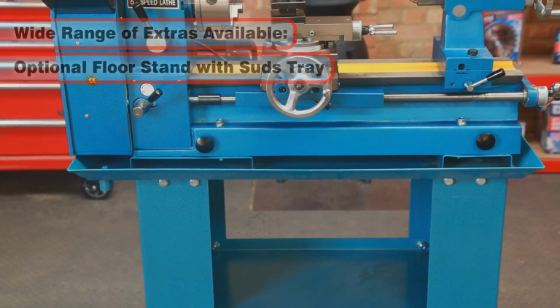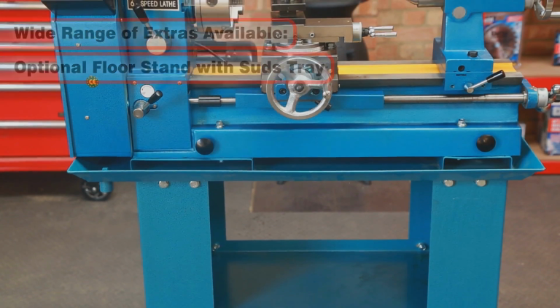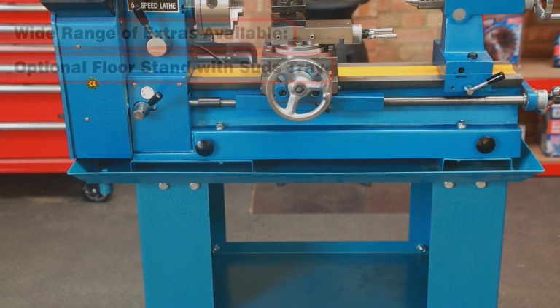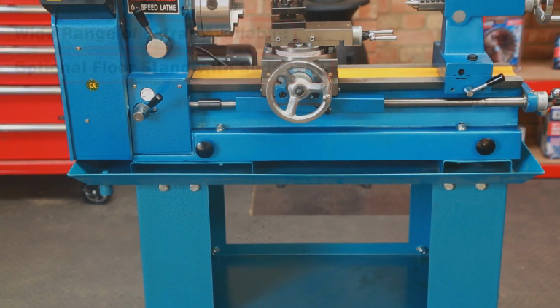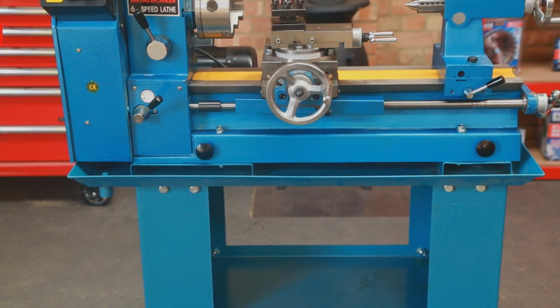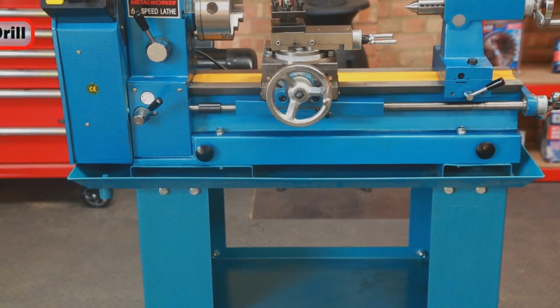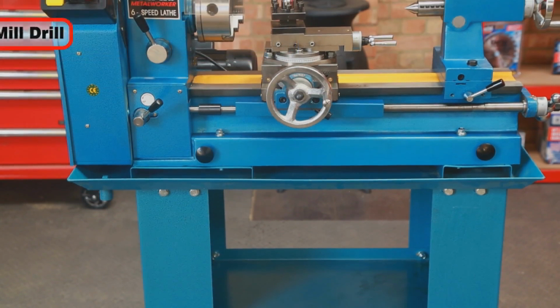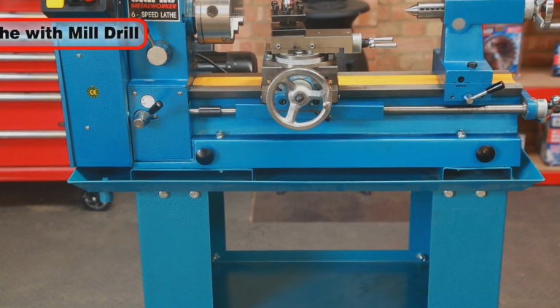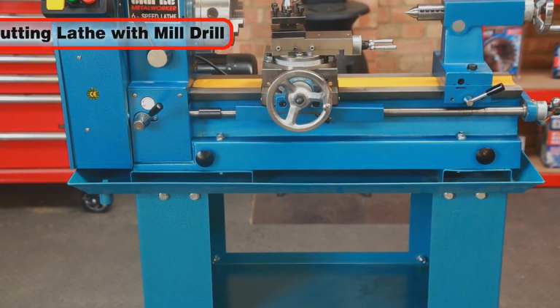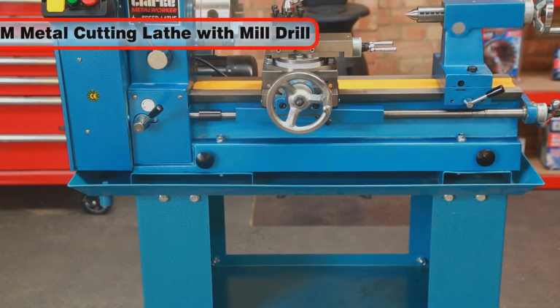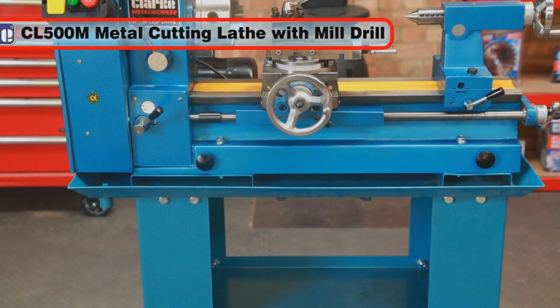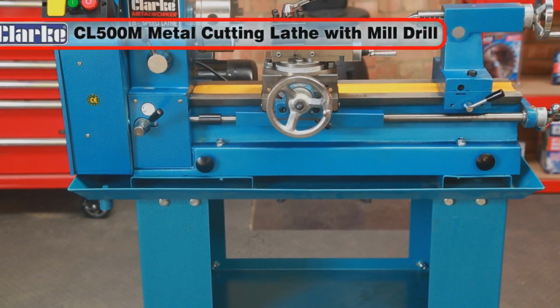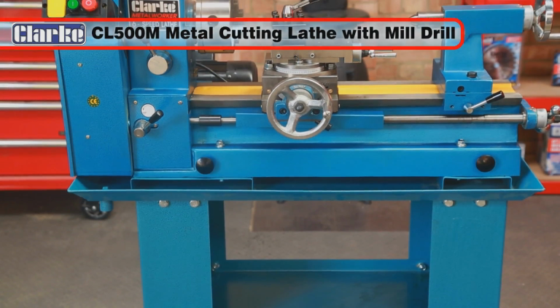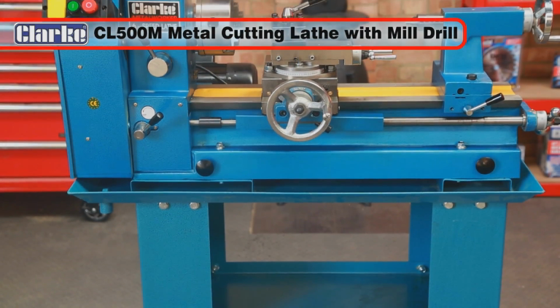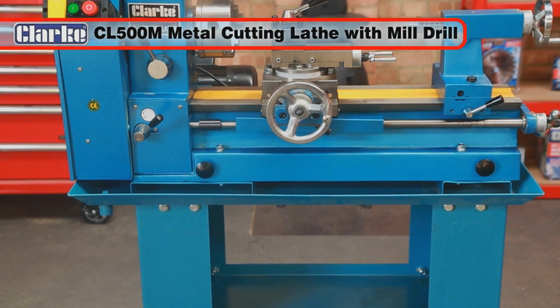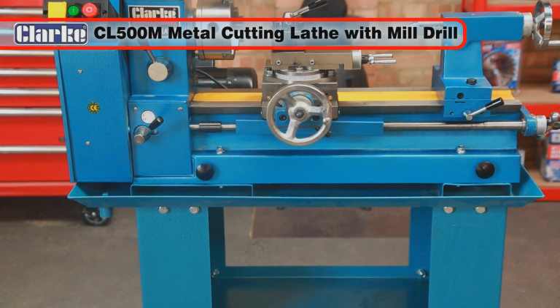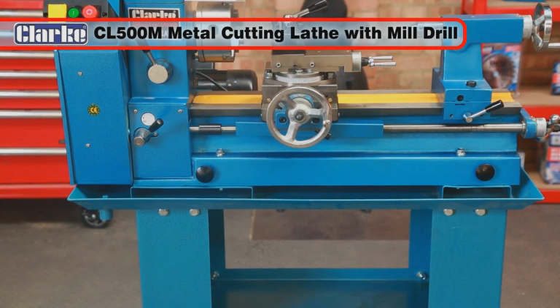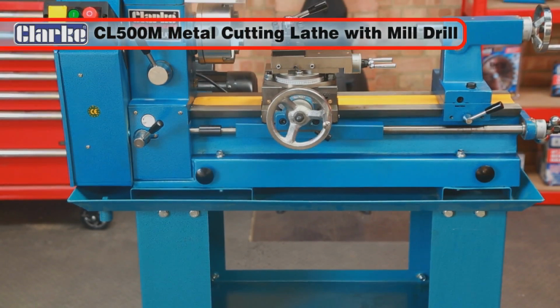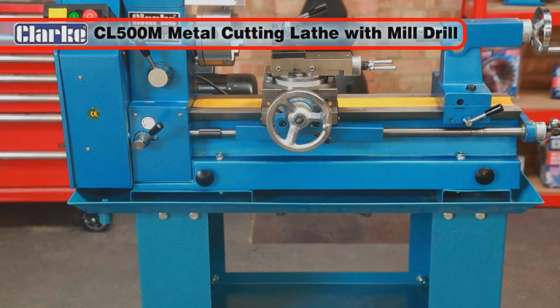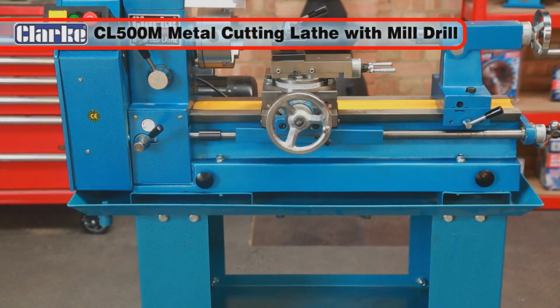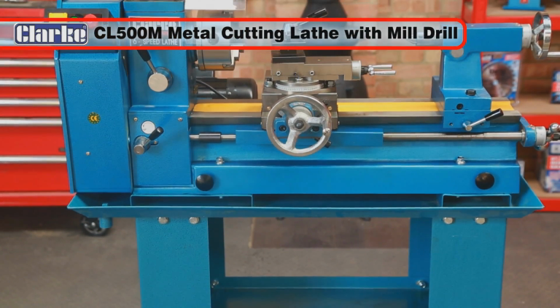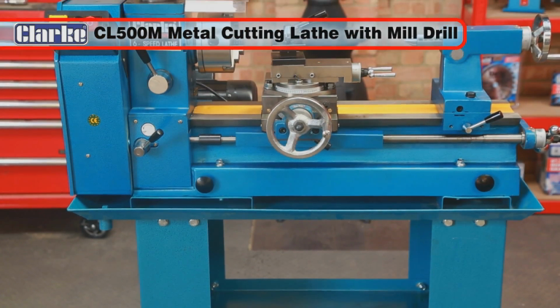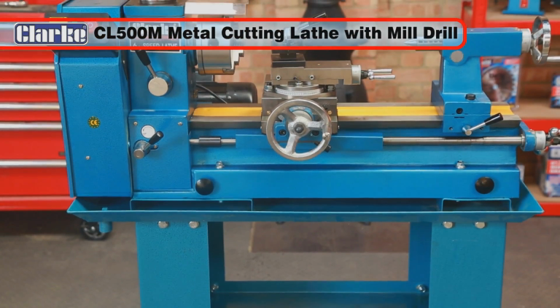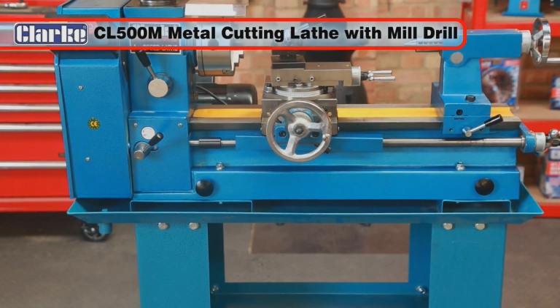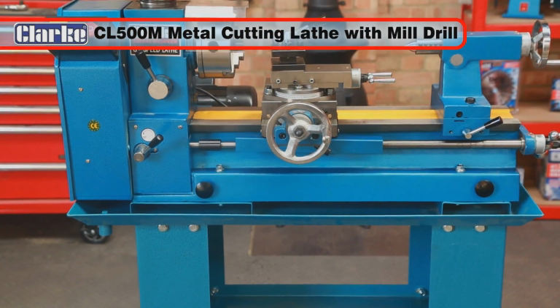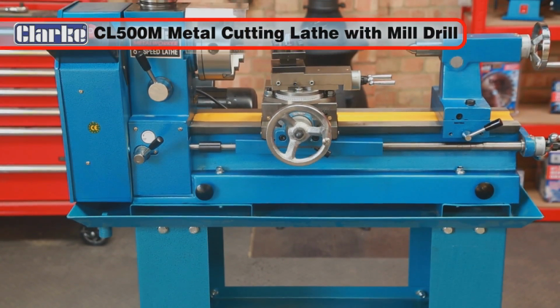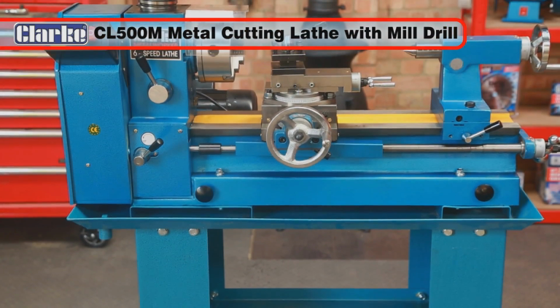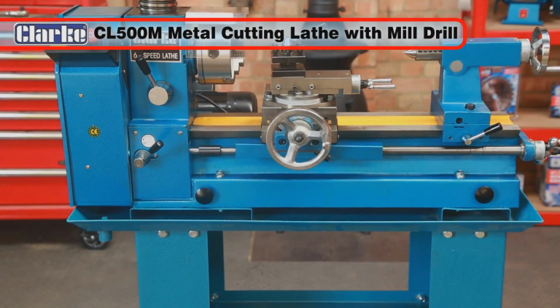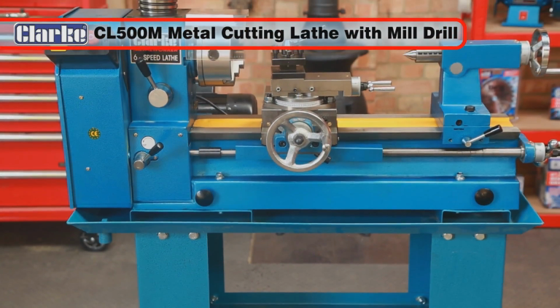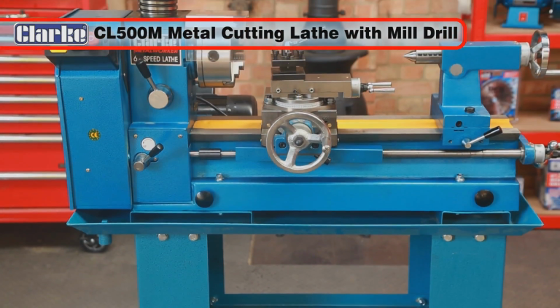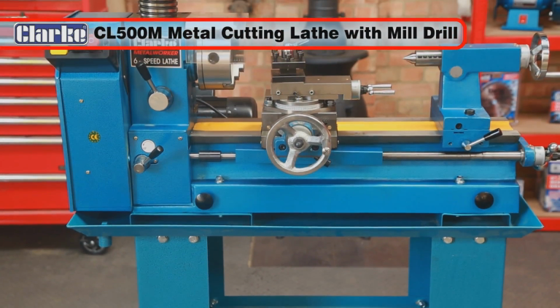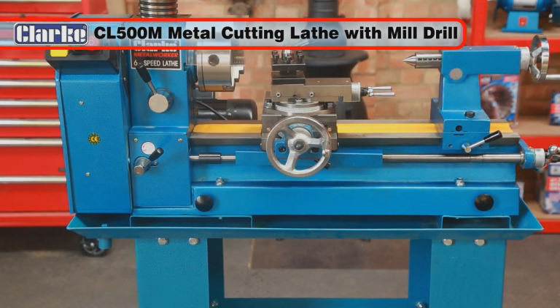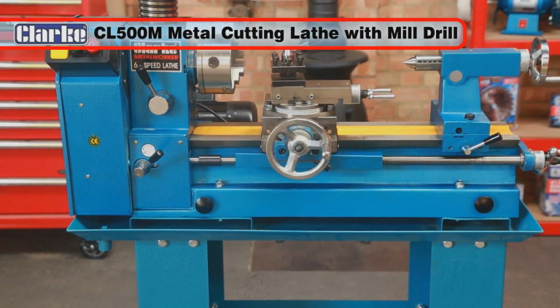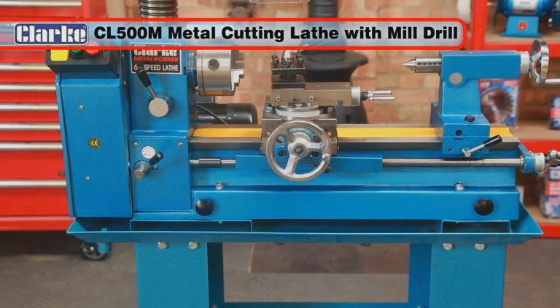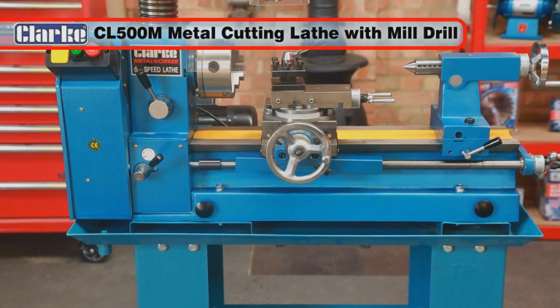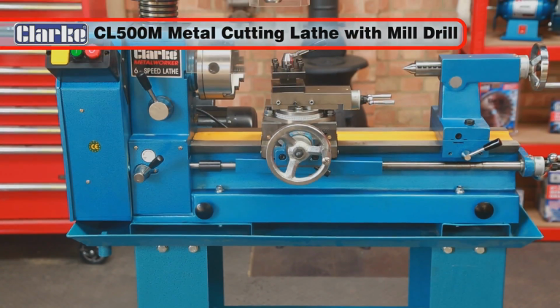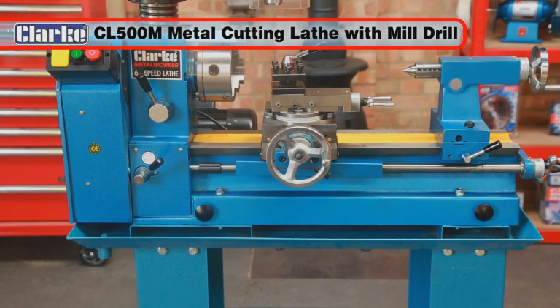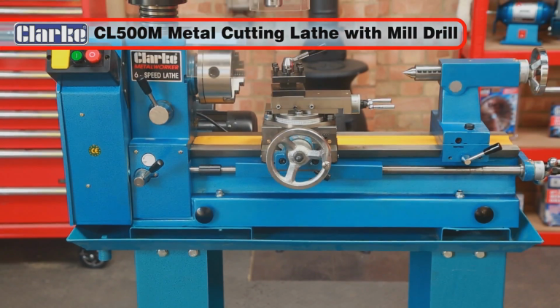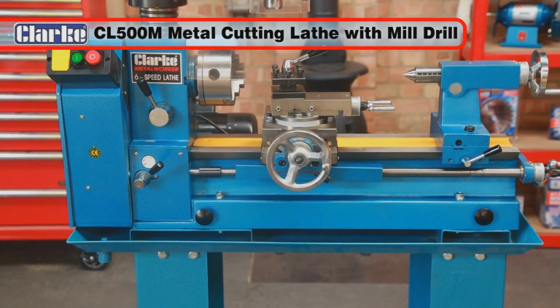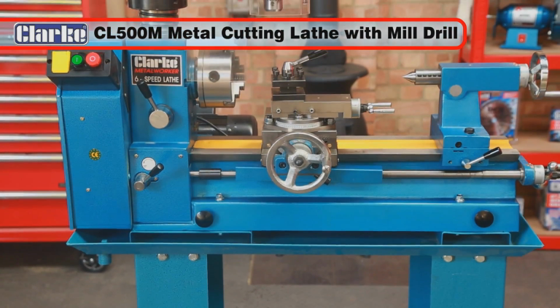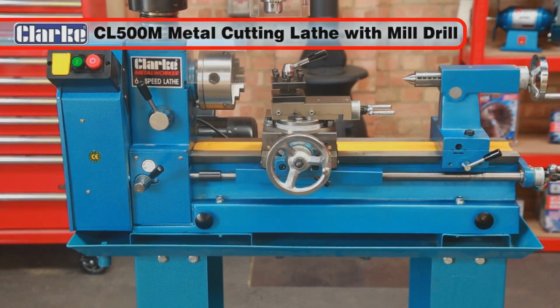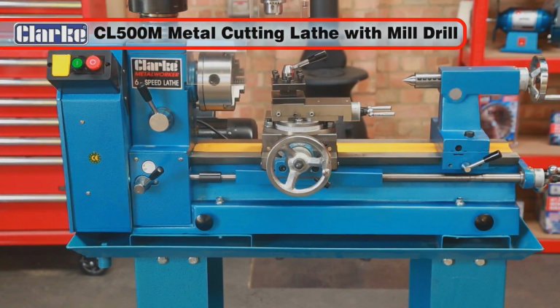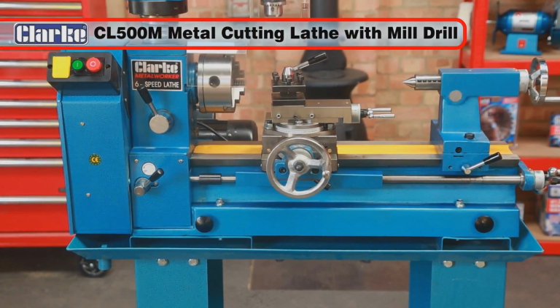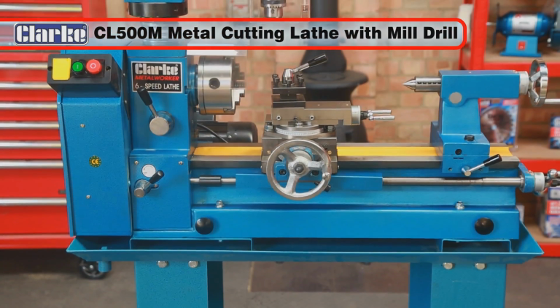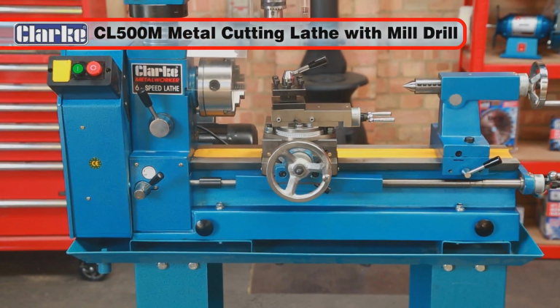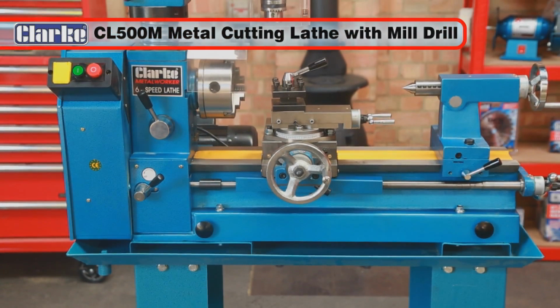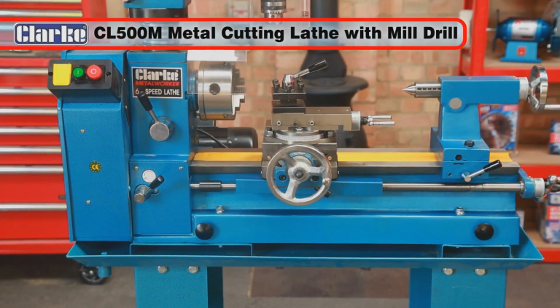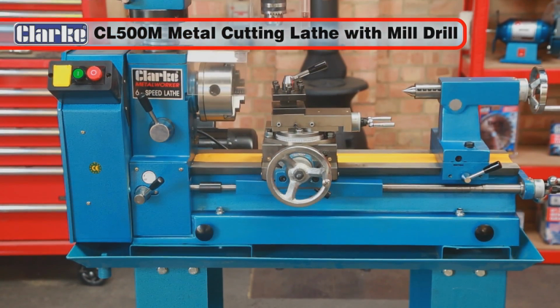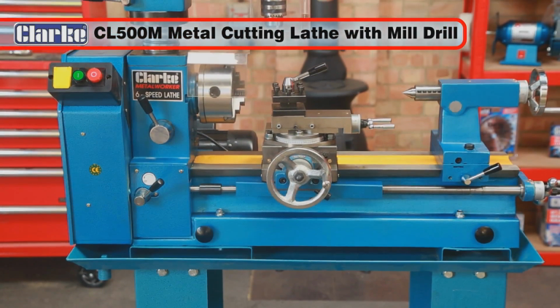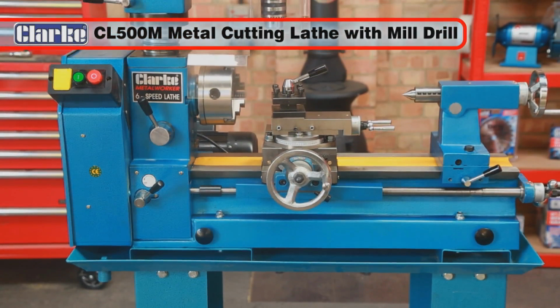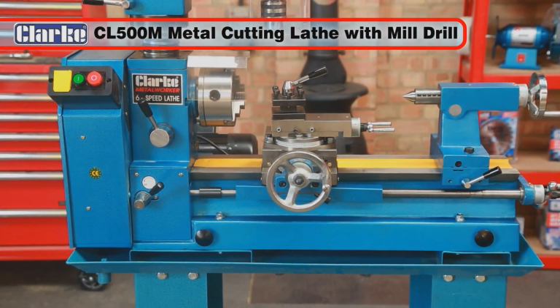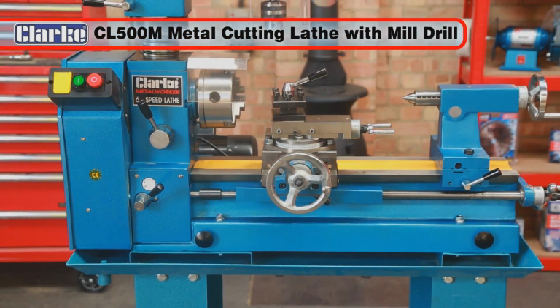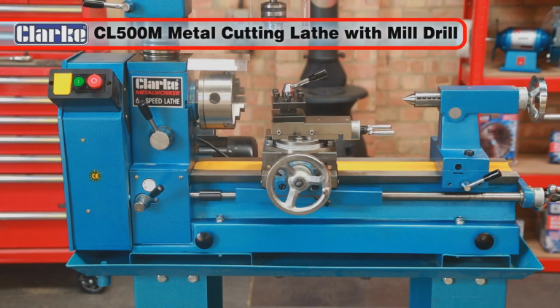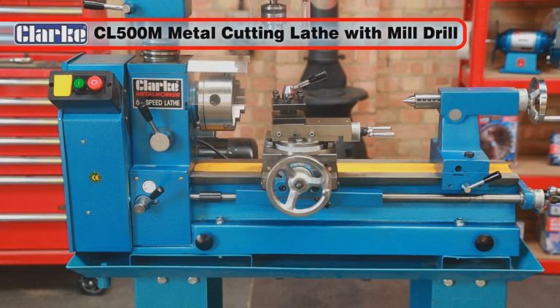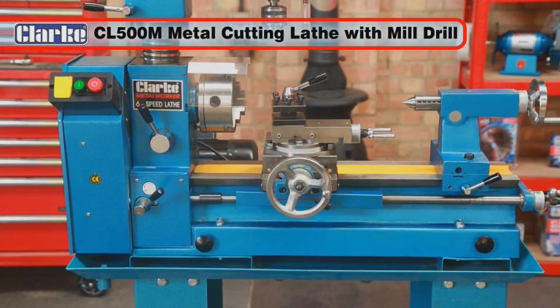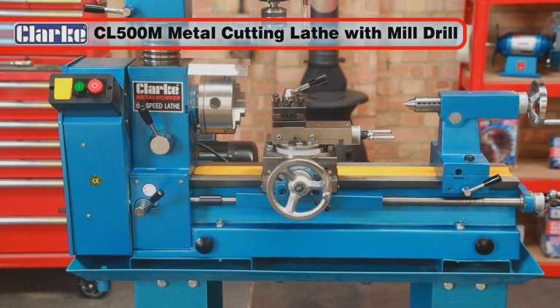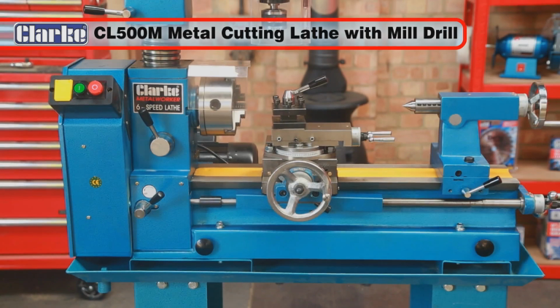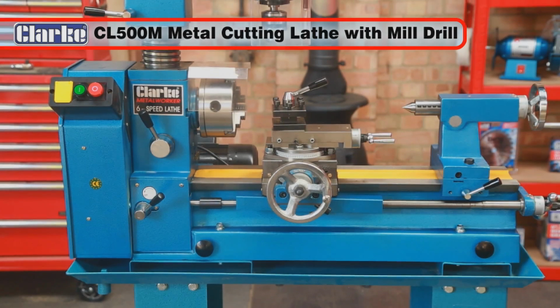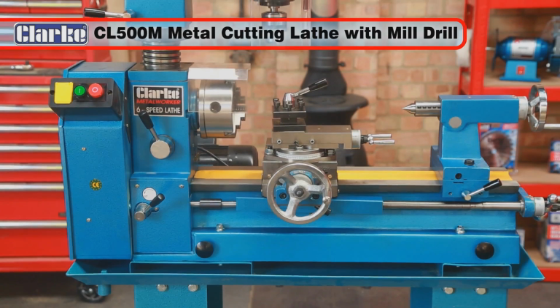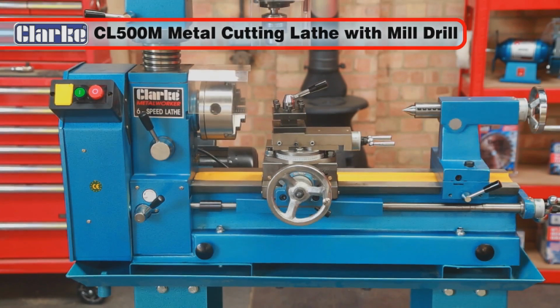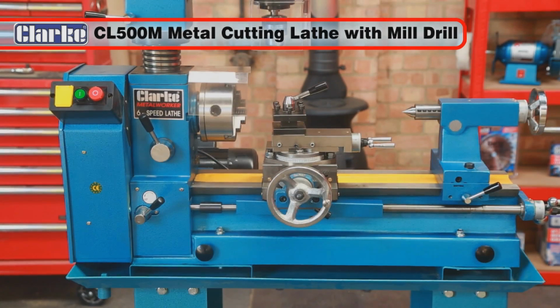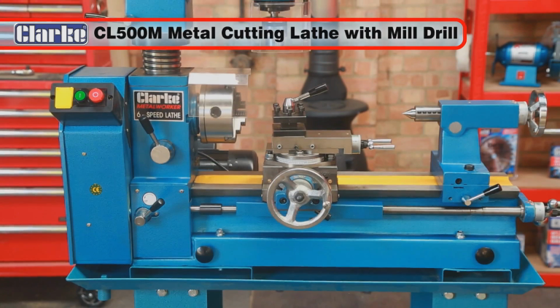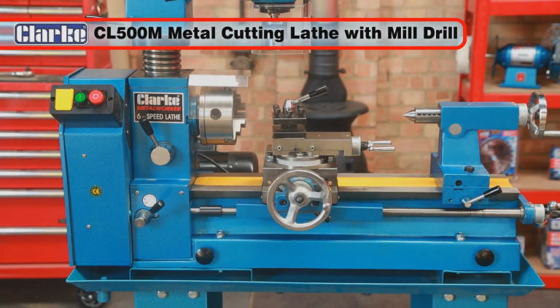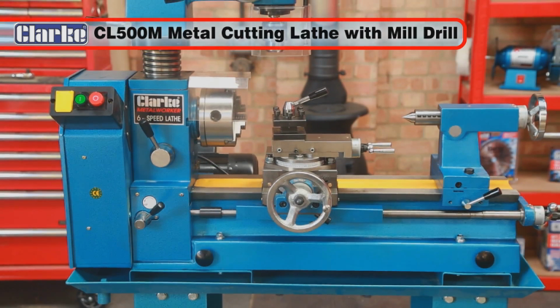The professional CL500M mill drill lathe will give you many years of accurate turning and milling.